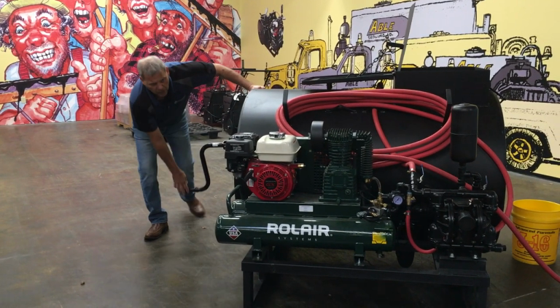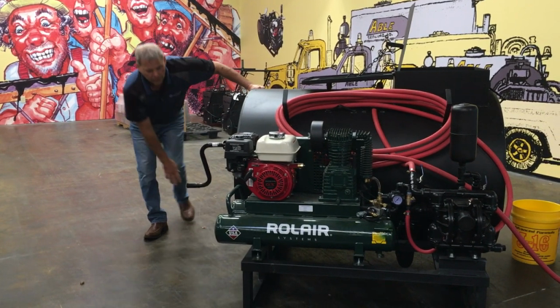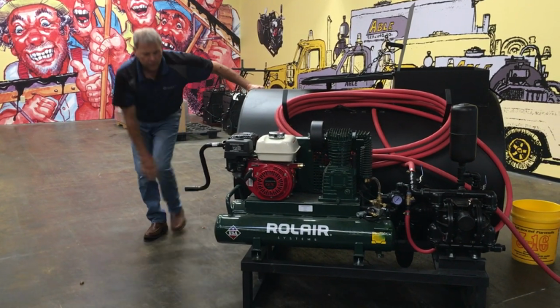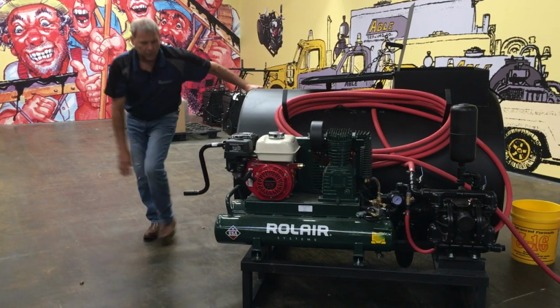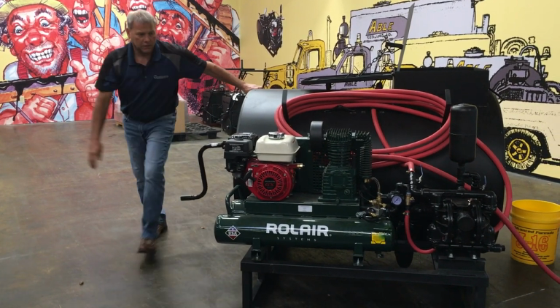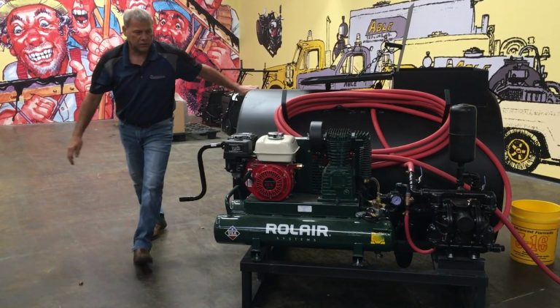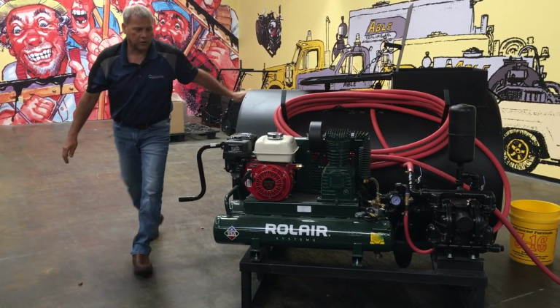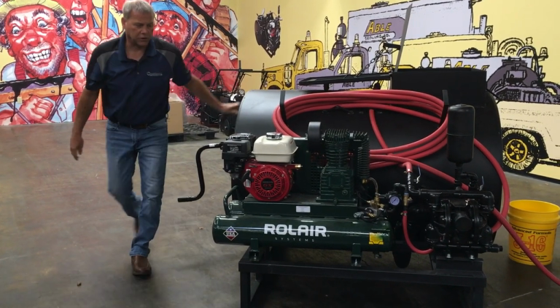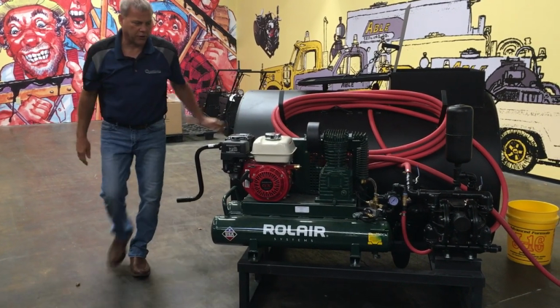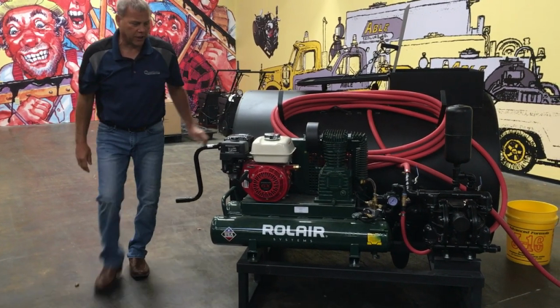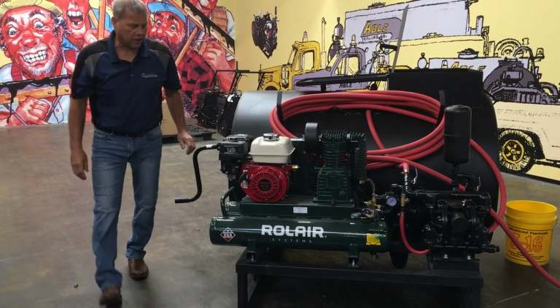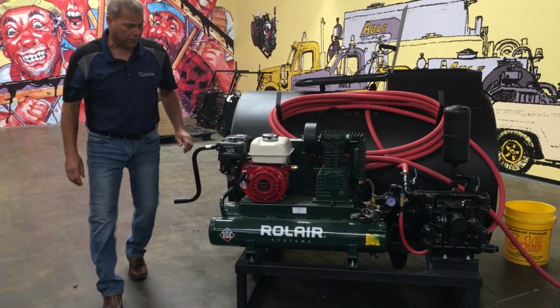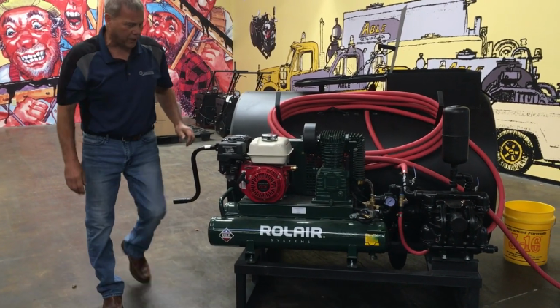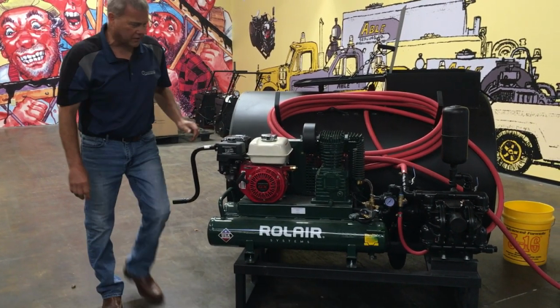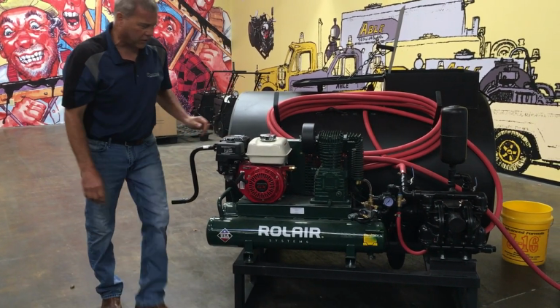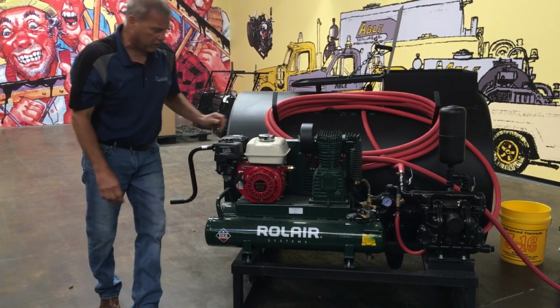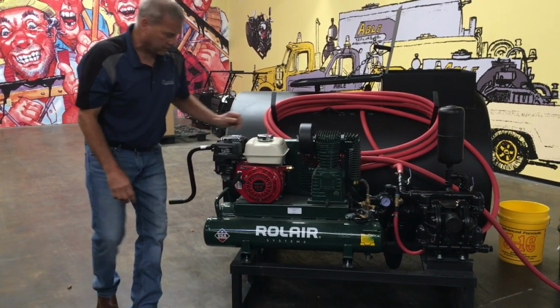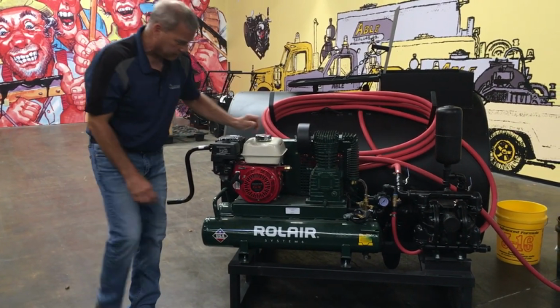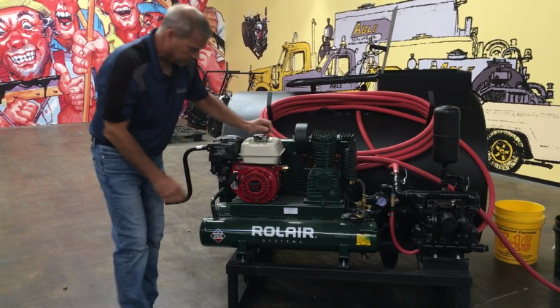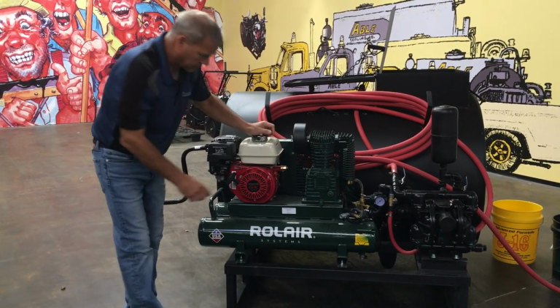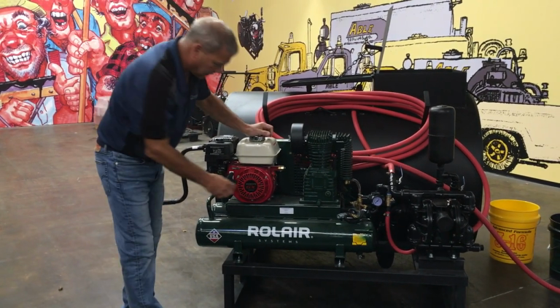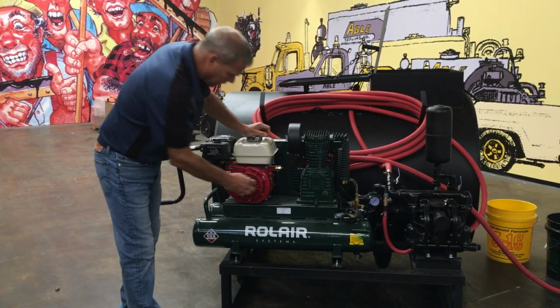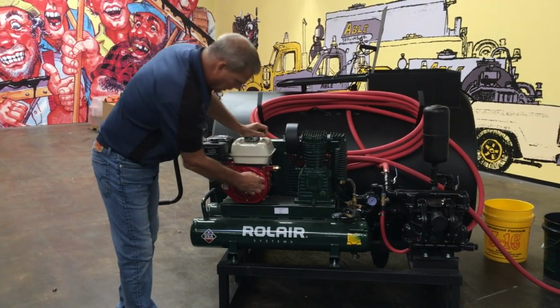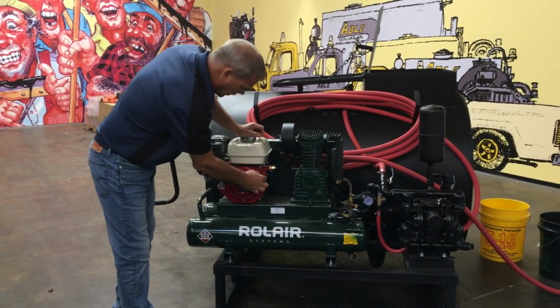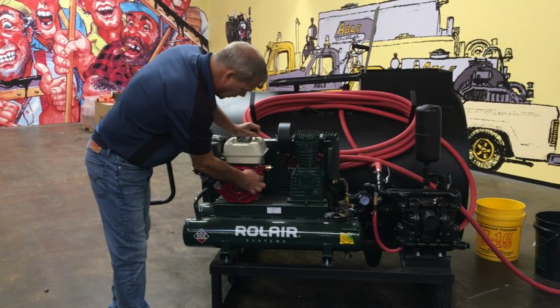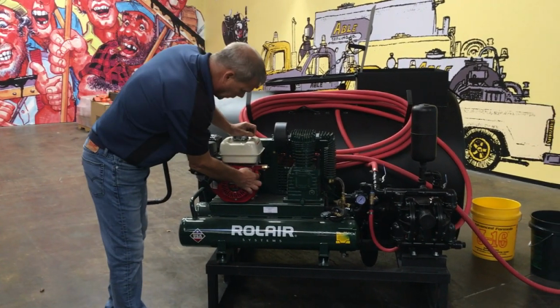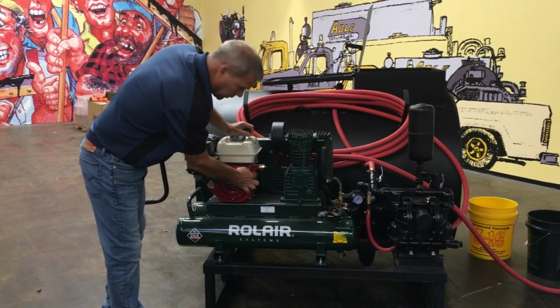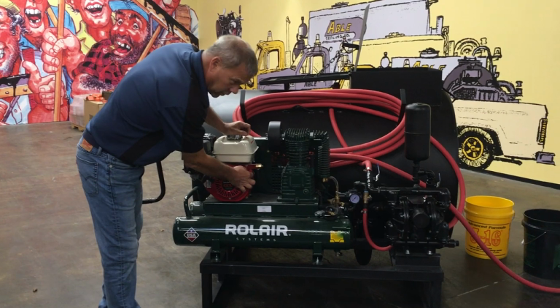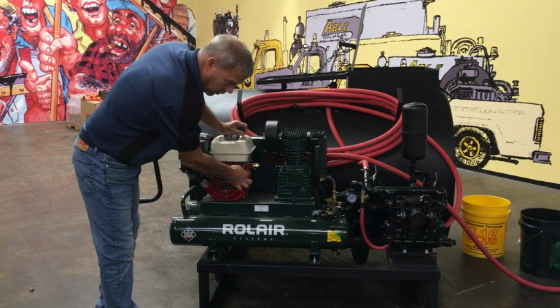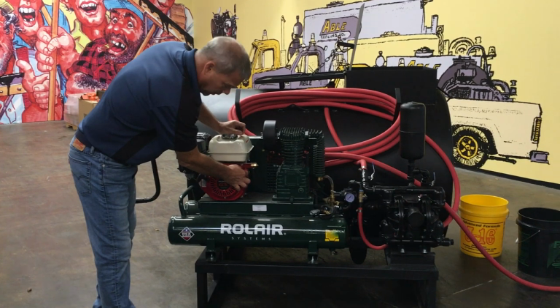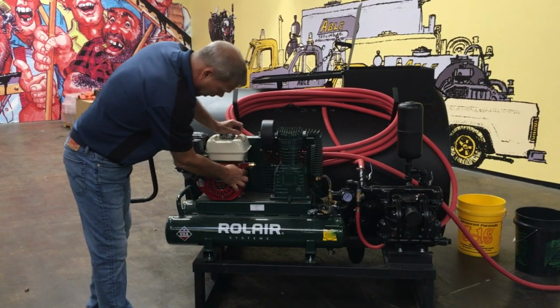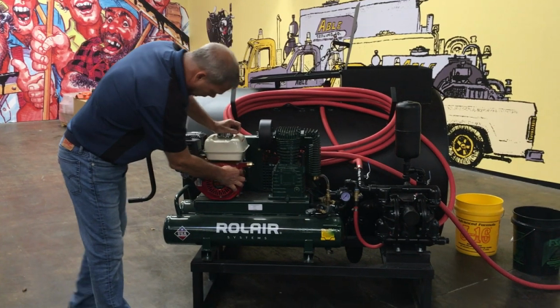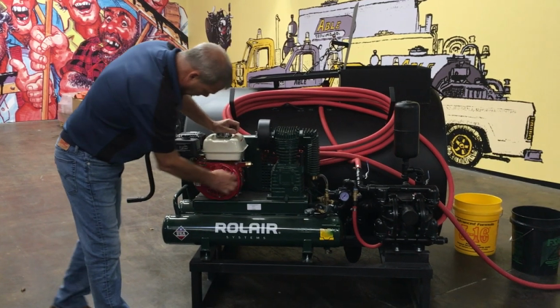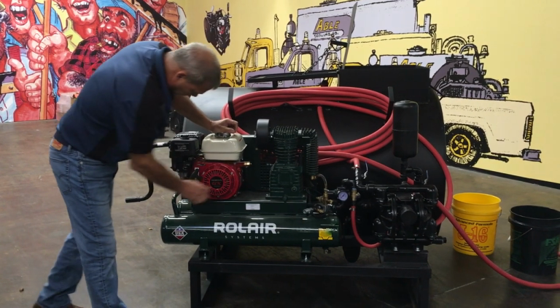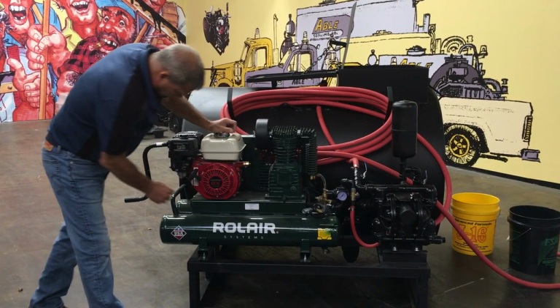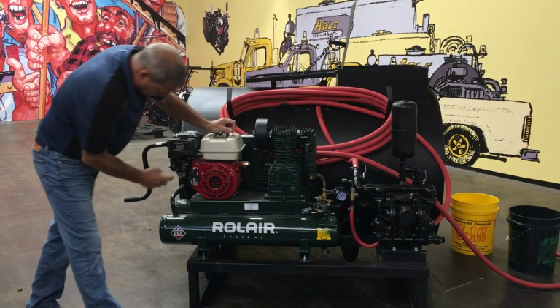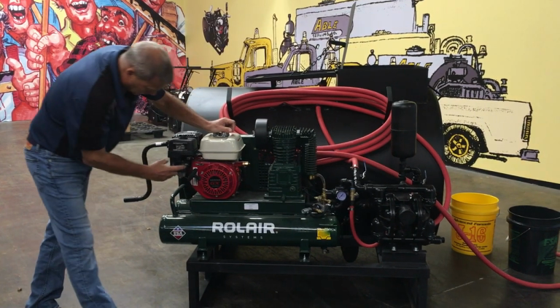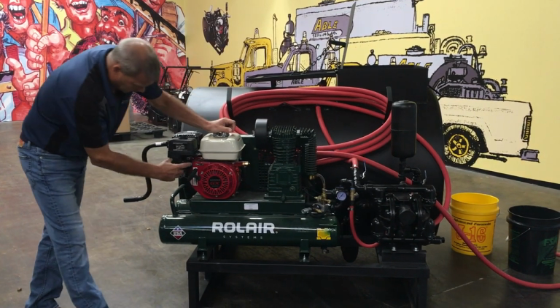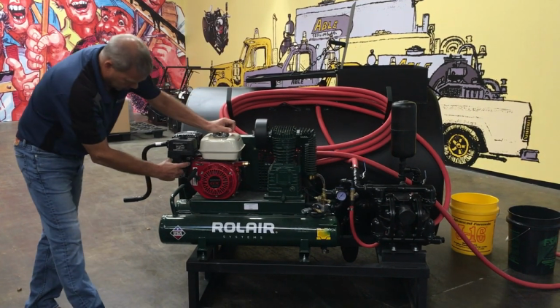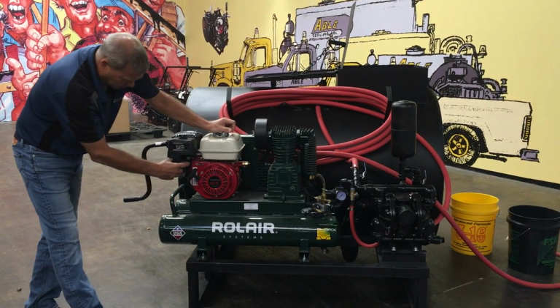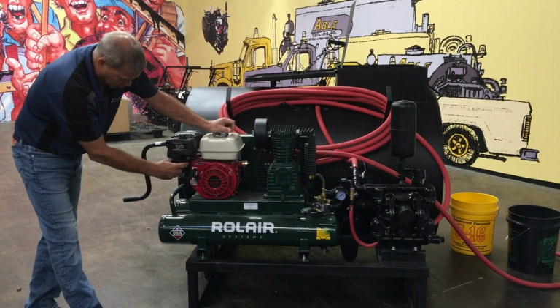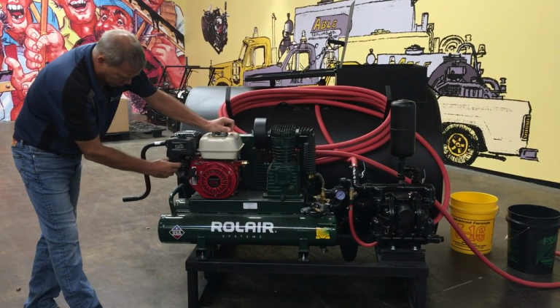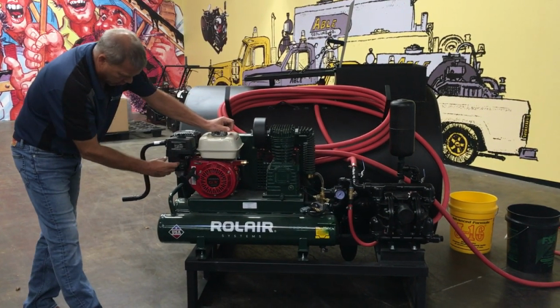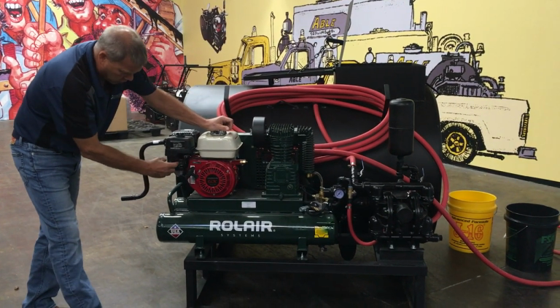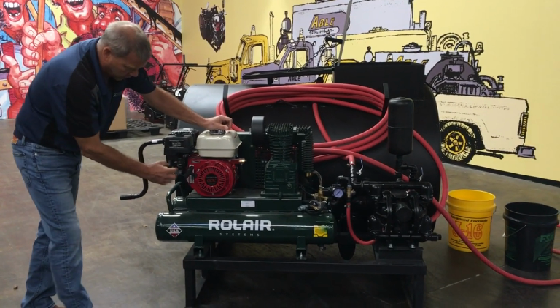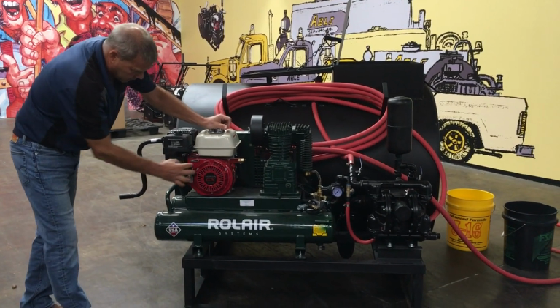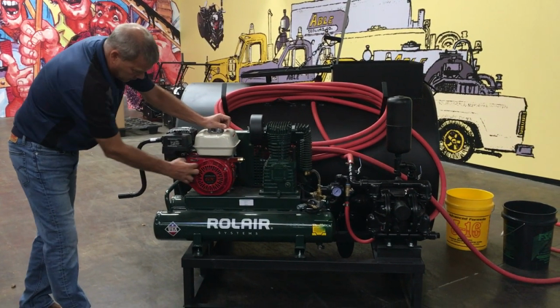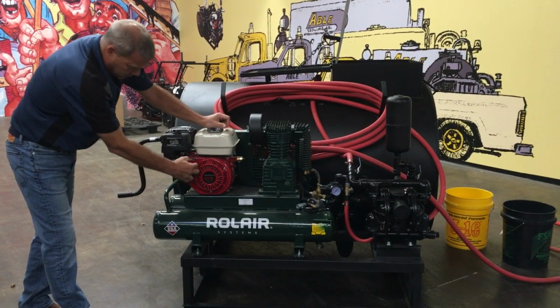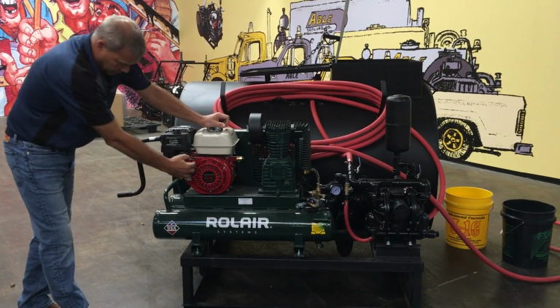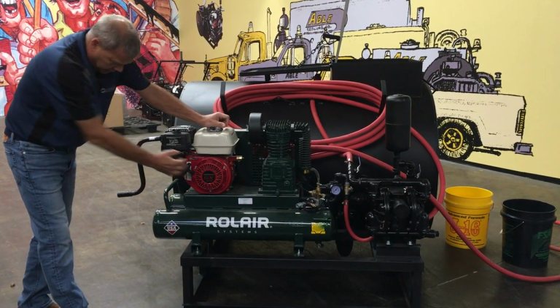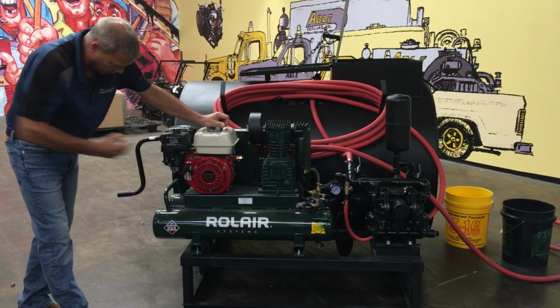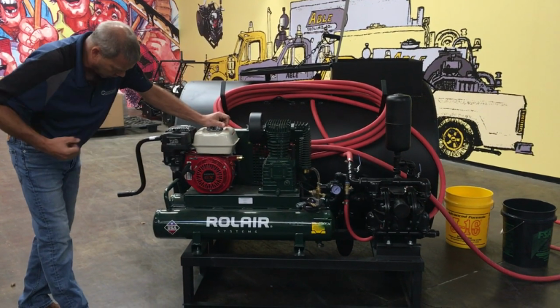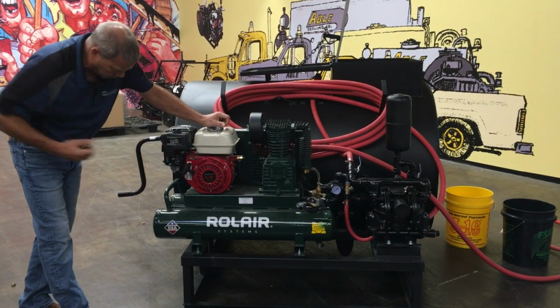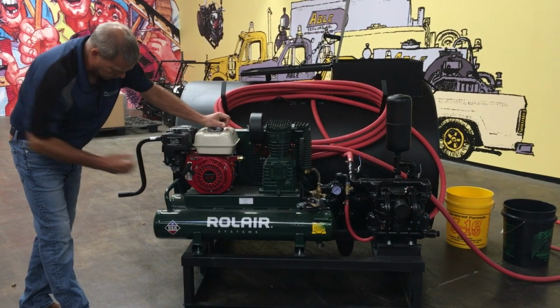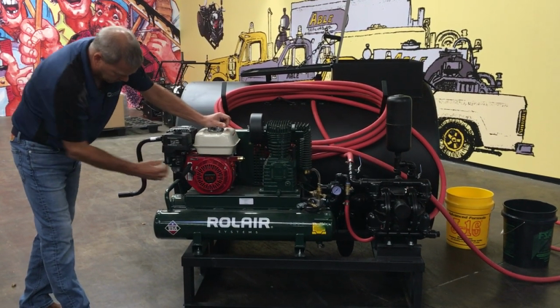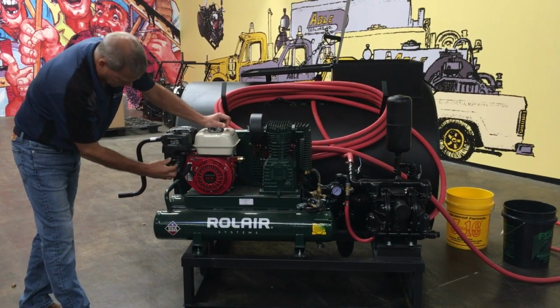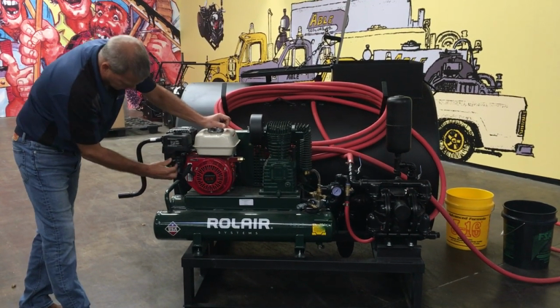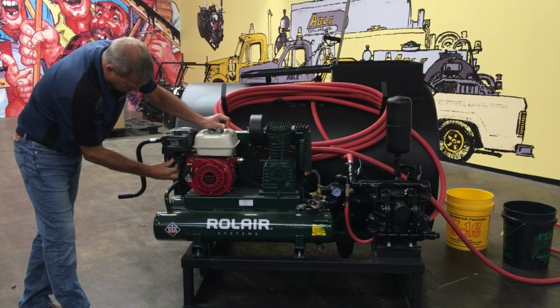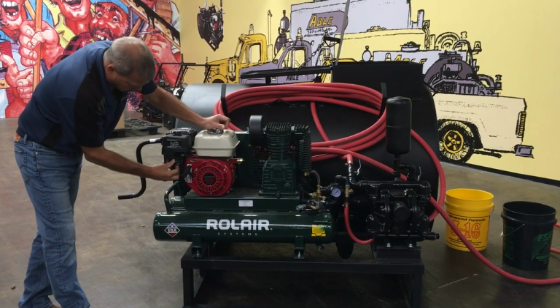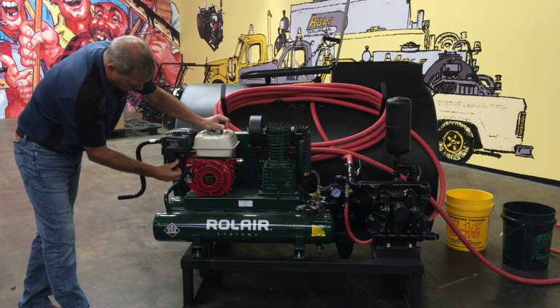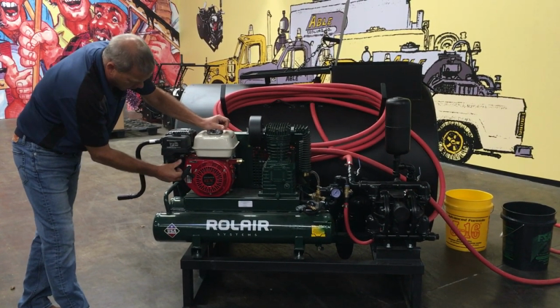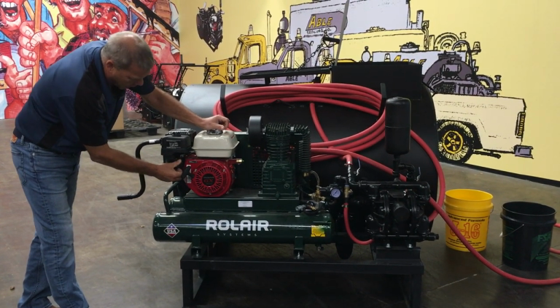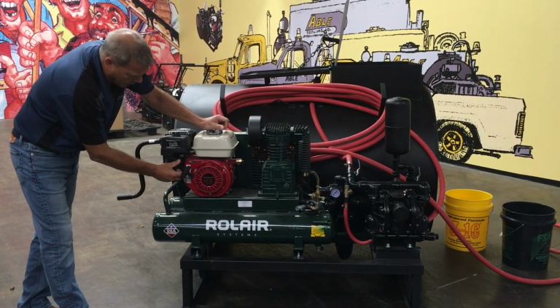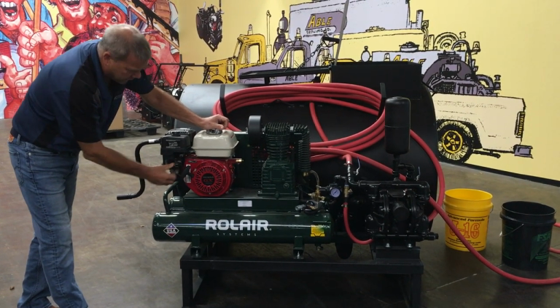Start your air compressor. Turn it on. Choke. Start. Choke it off.